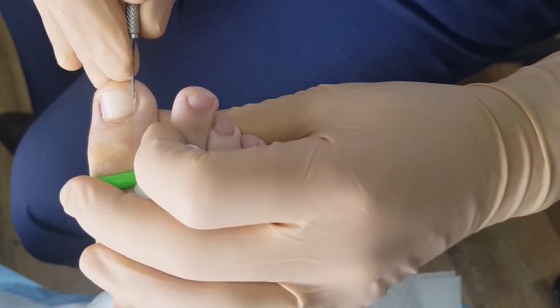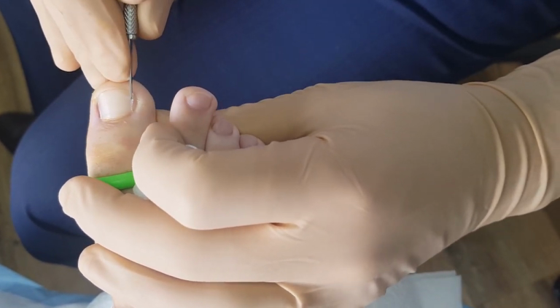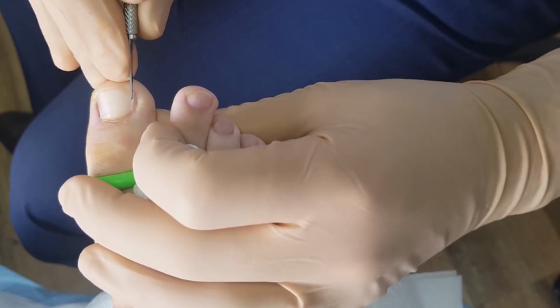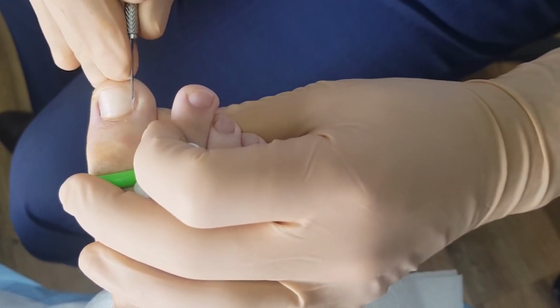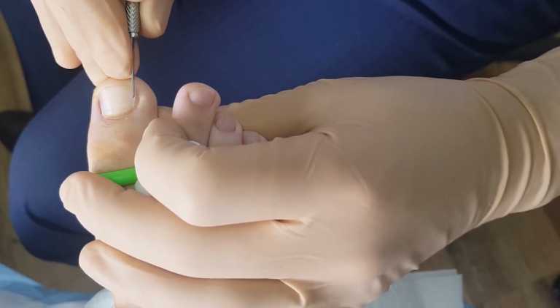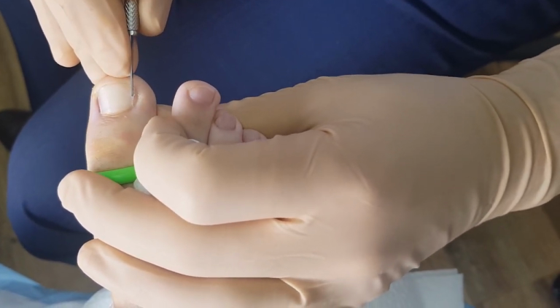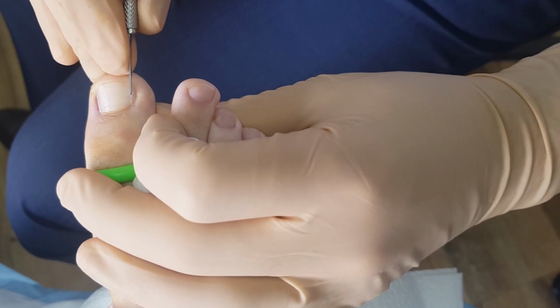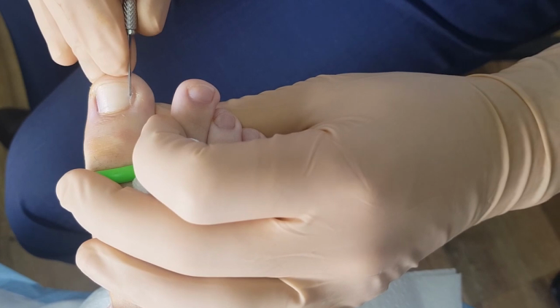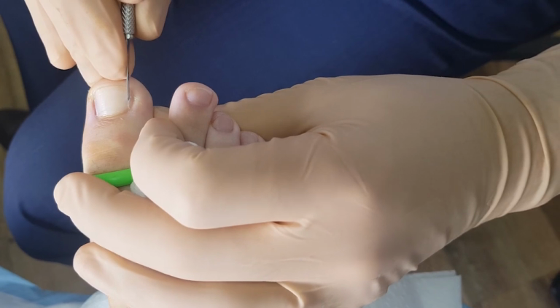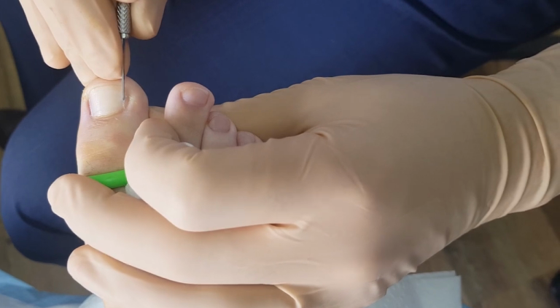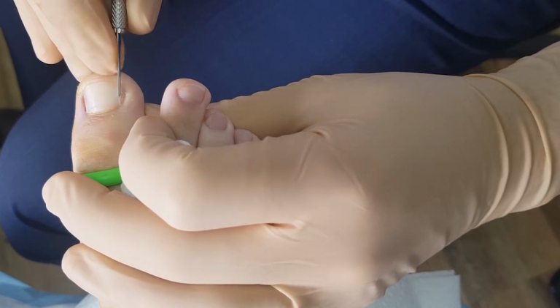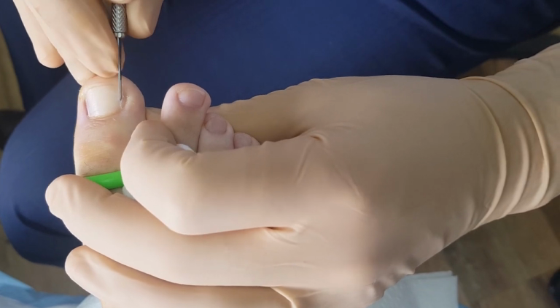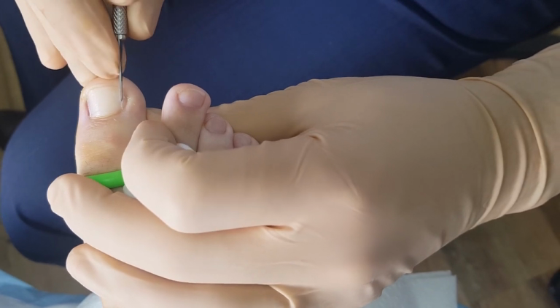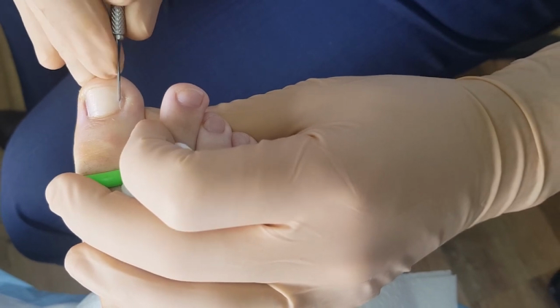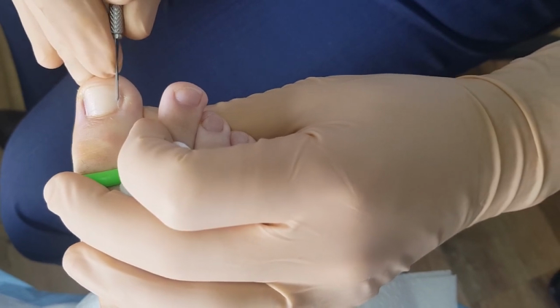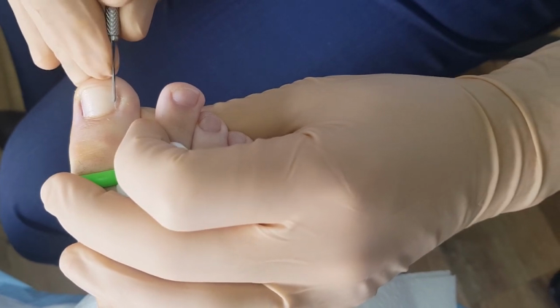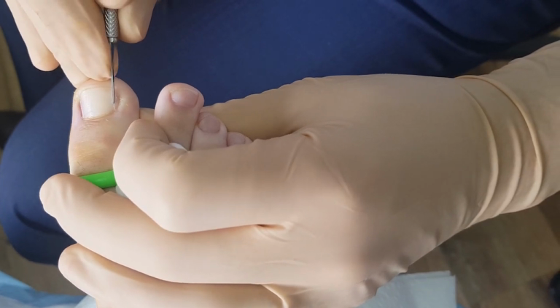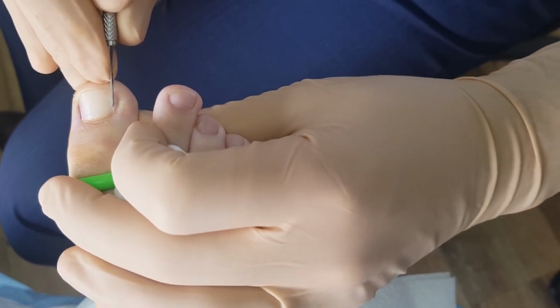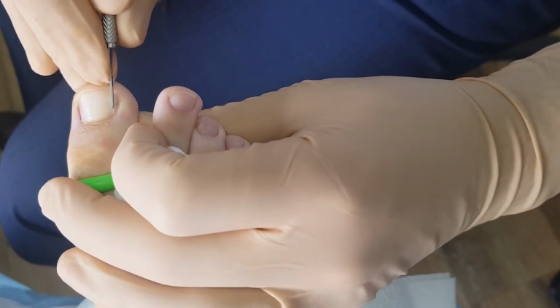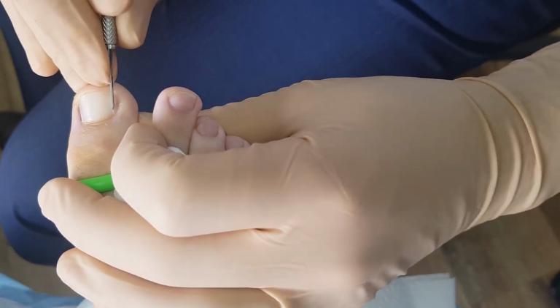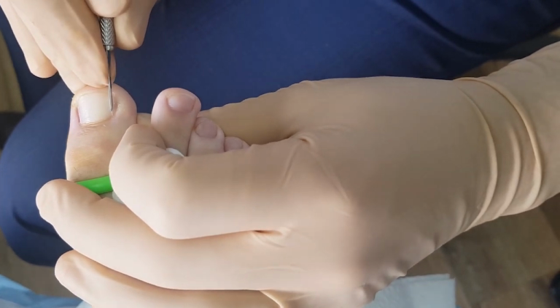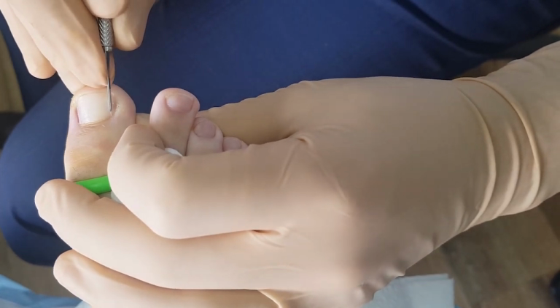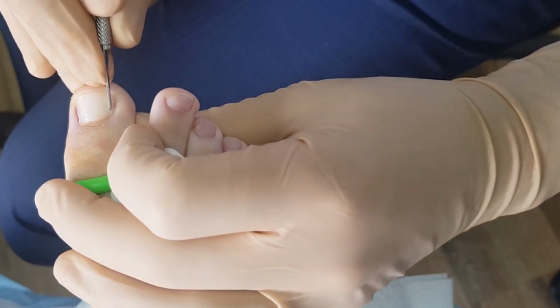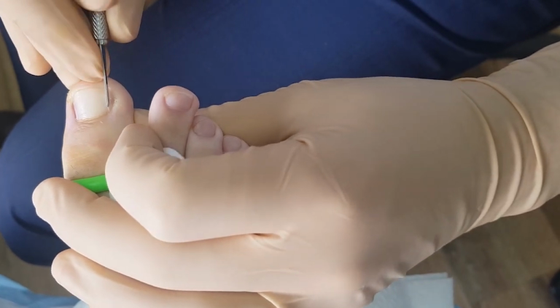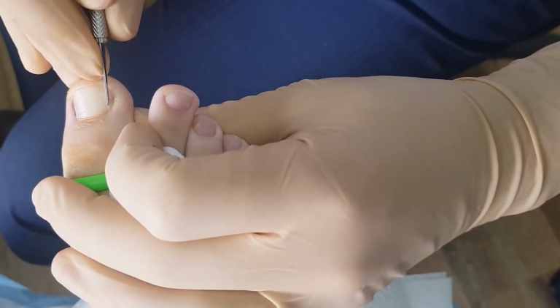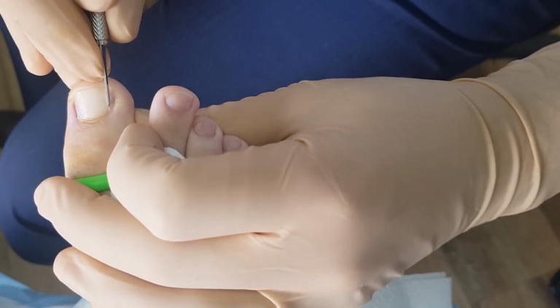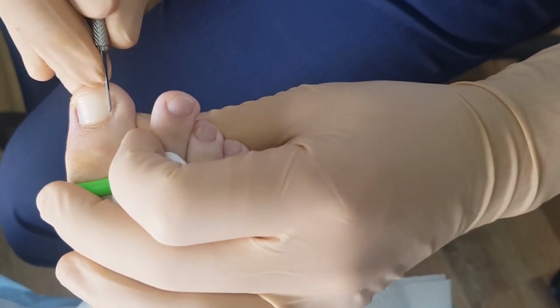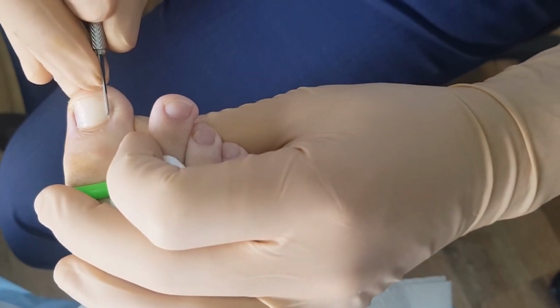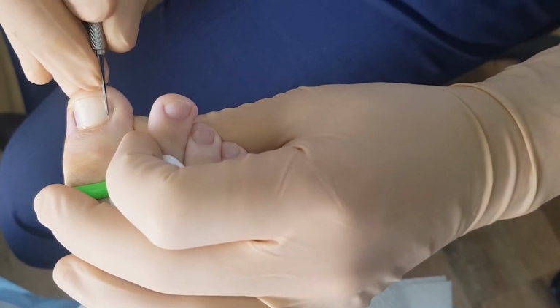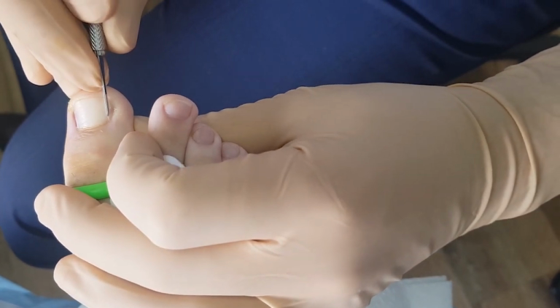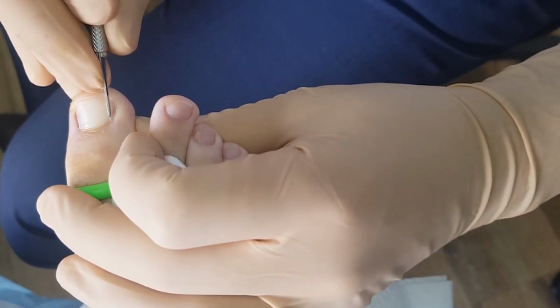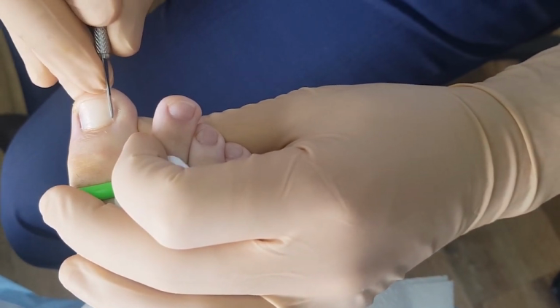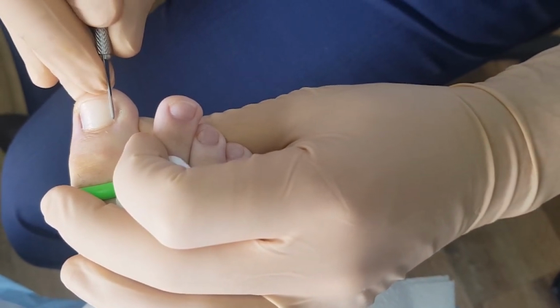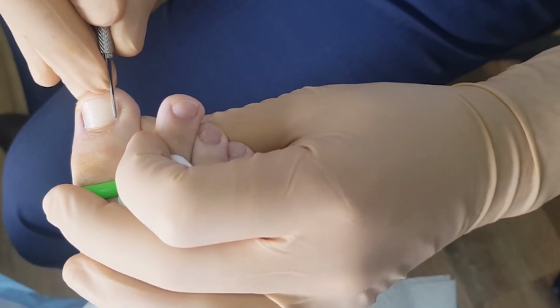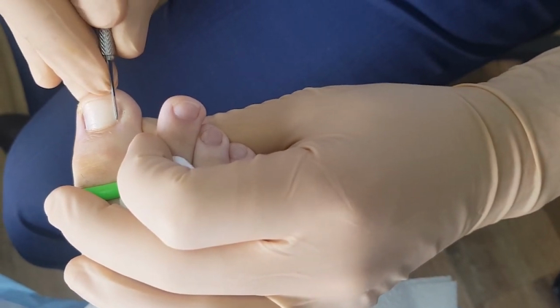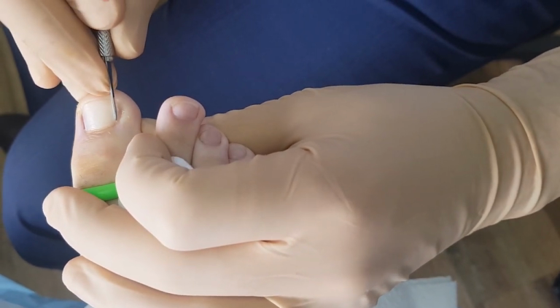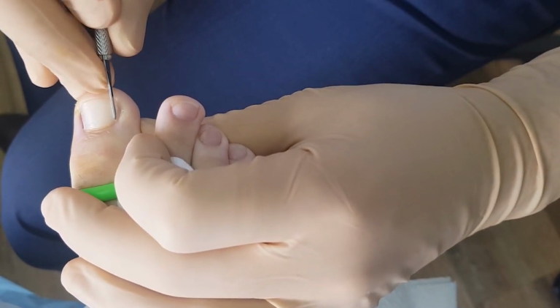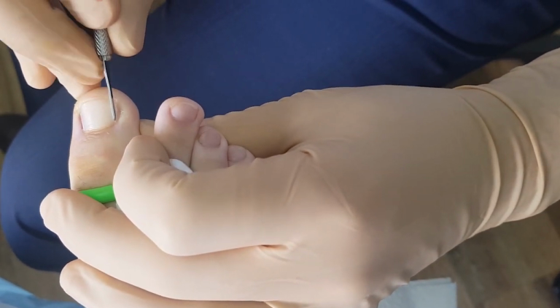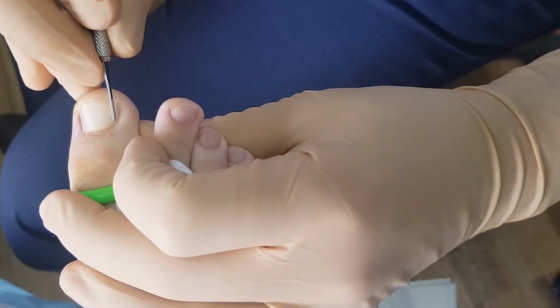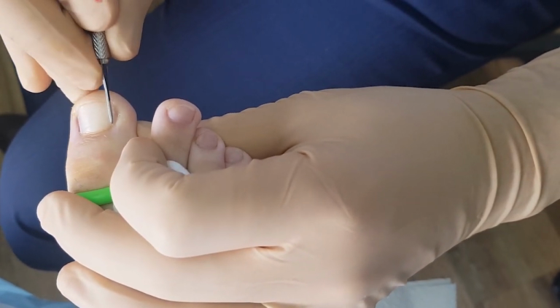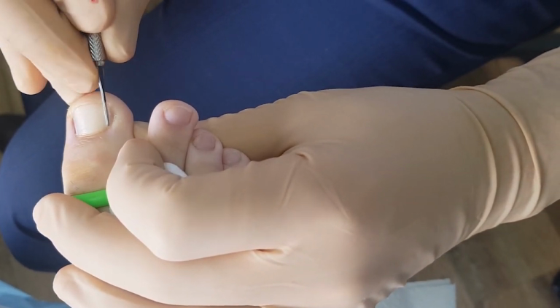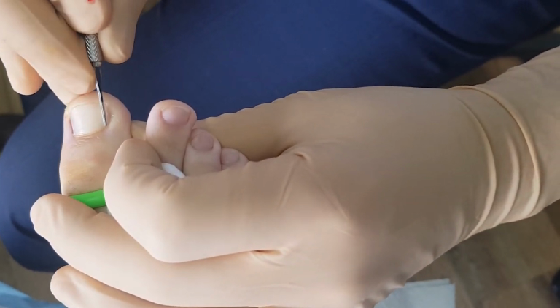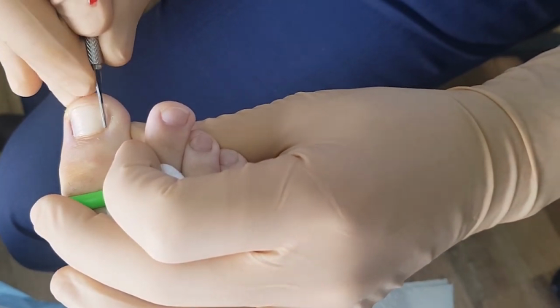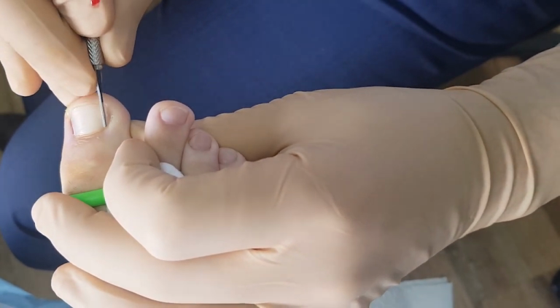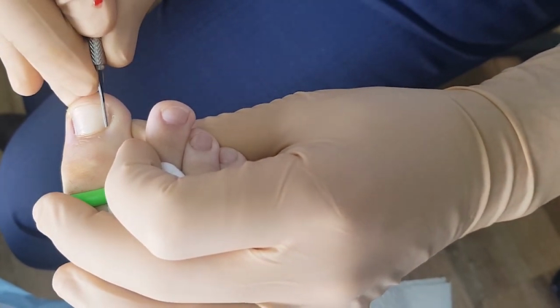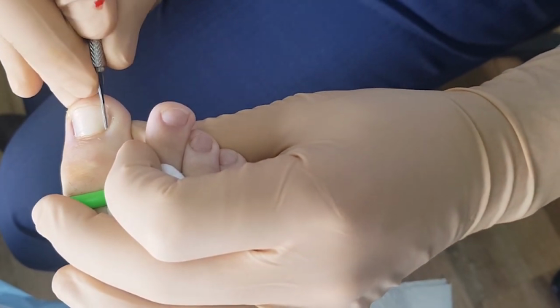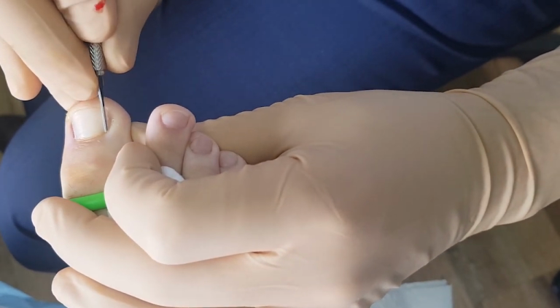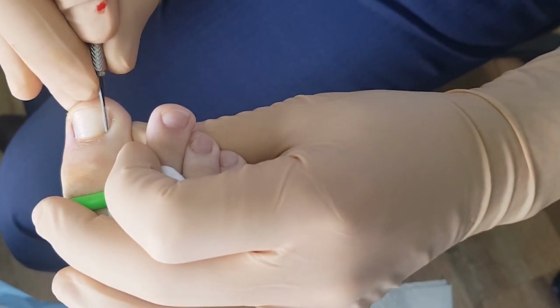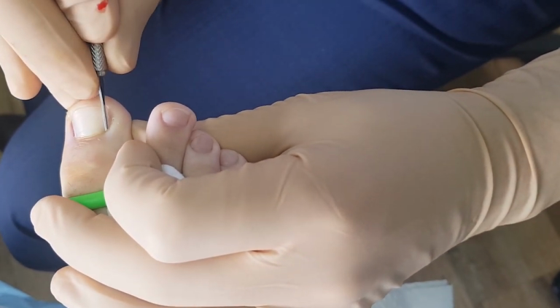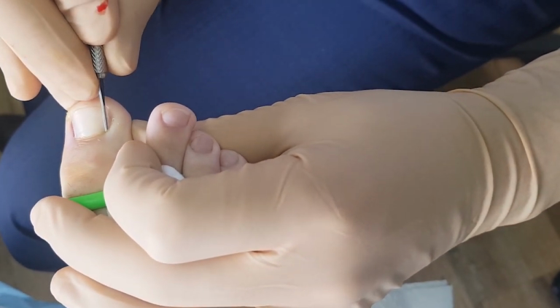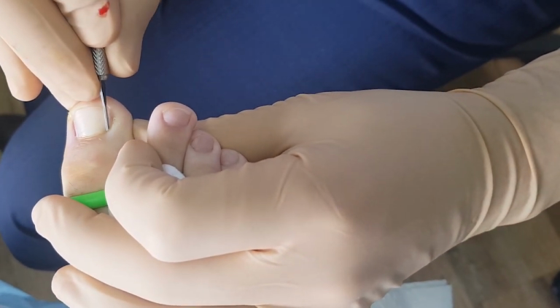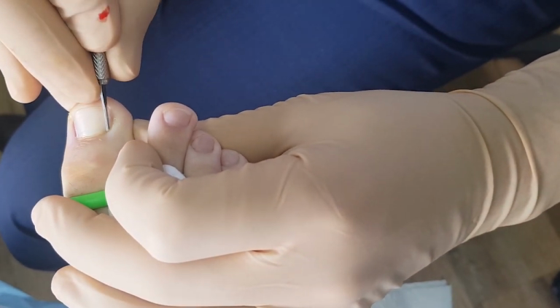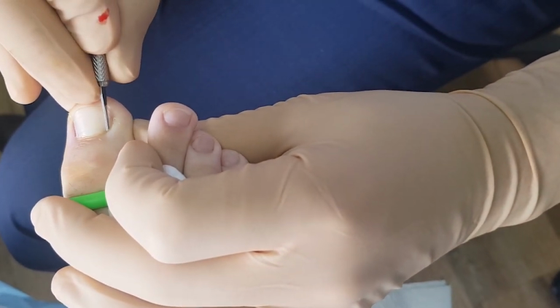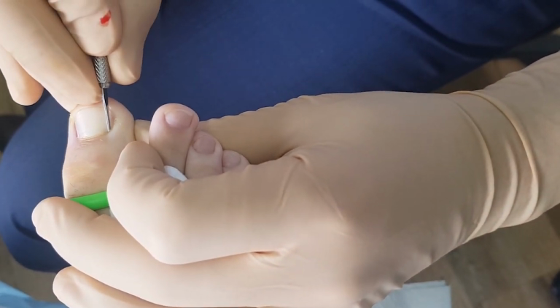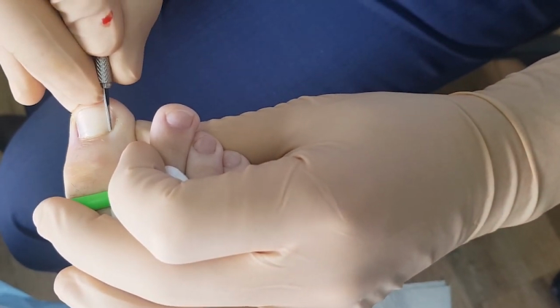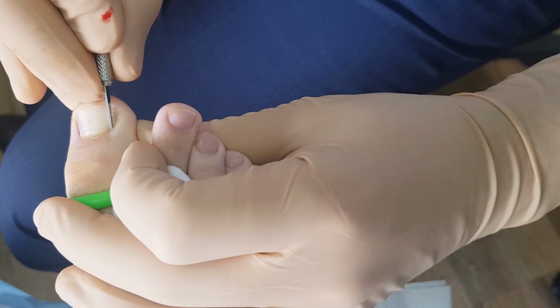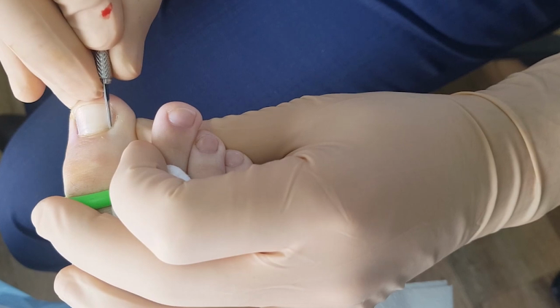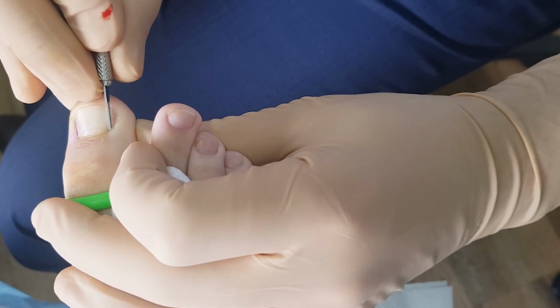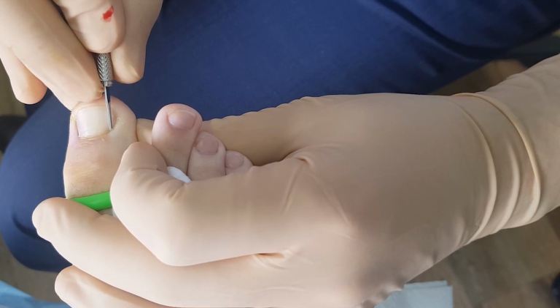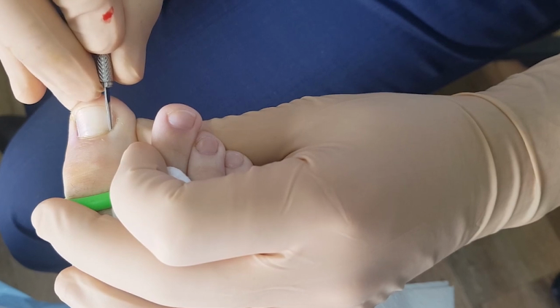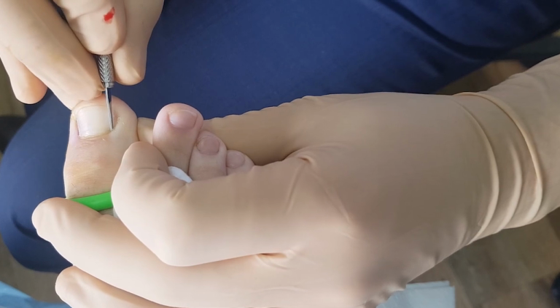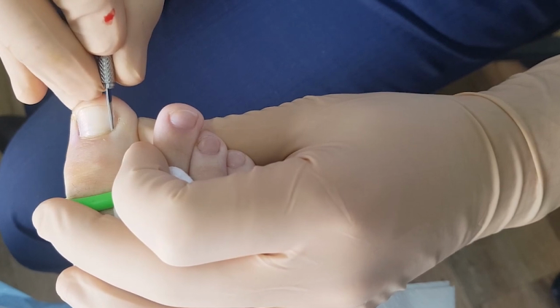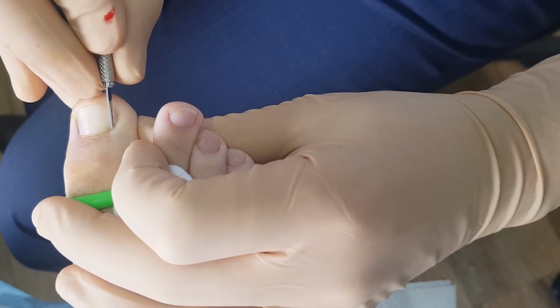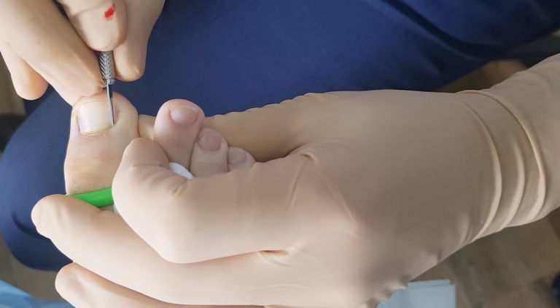So you just scroll the nail first to create a groove? Yep, just creating a groove. Then go down with the beaver blade.